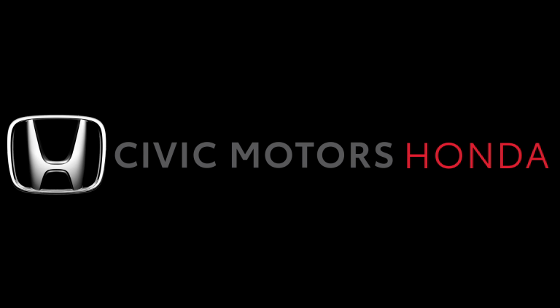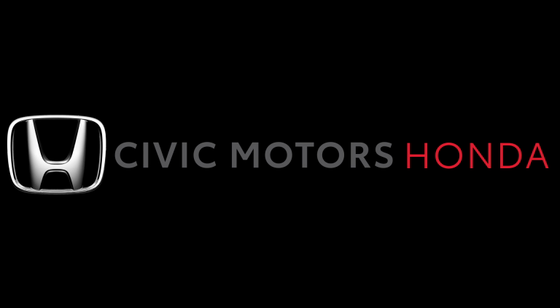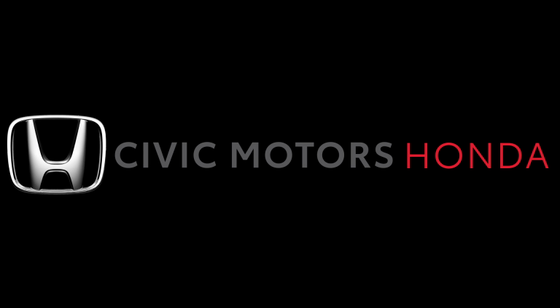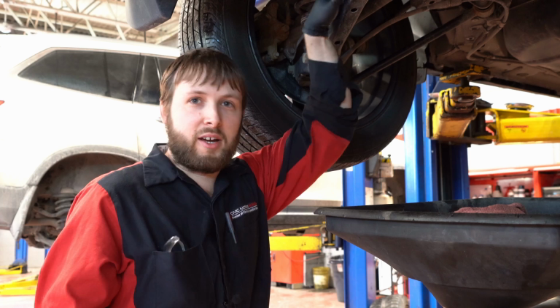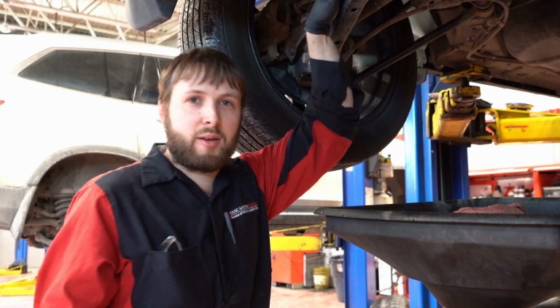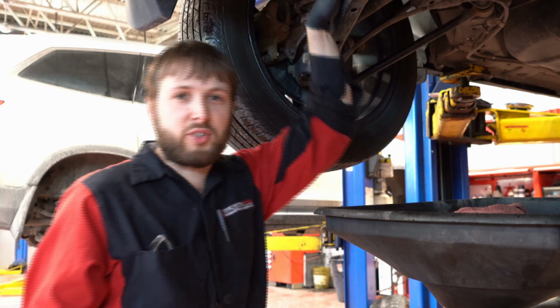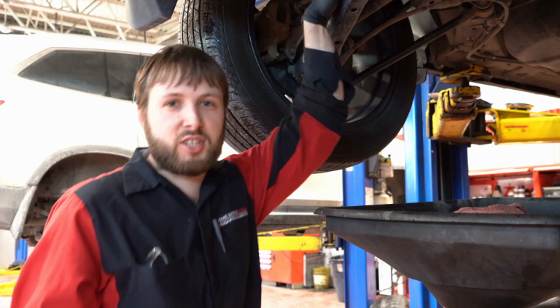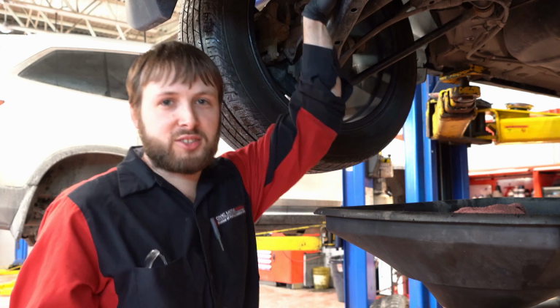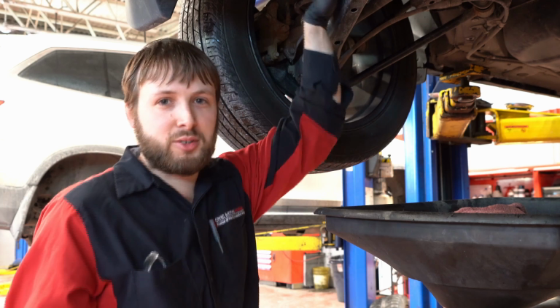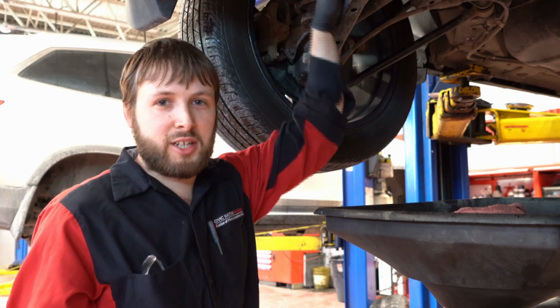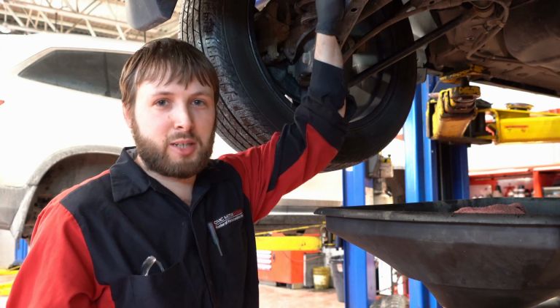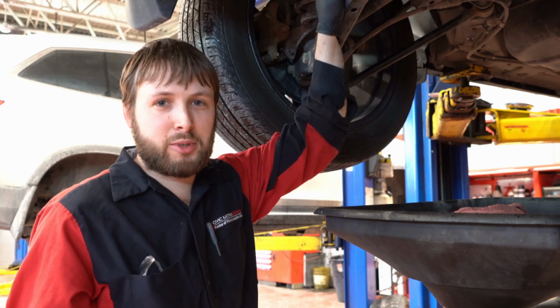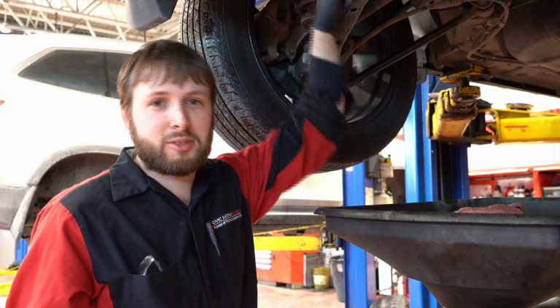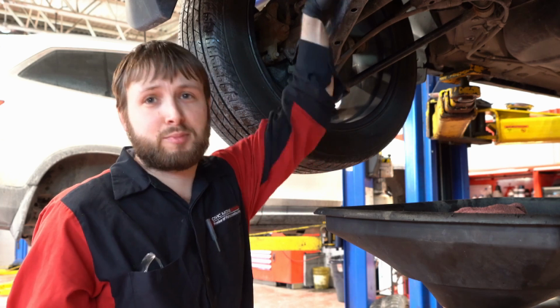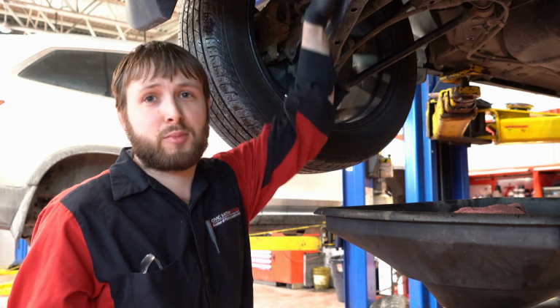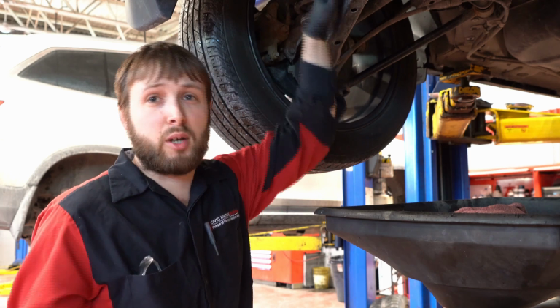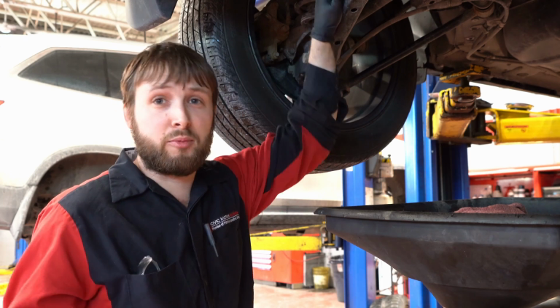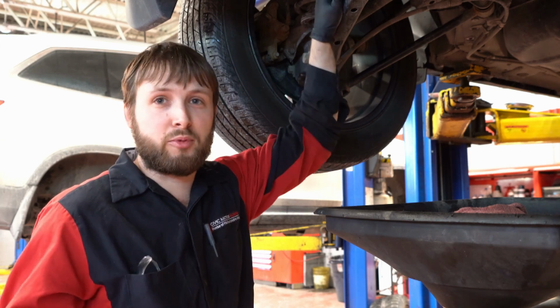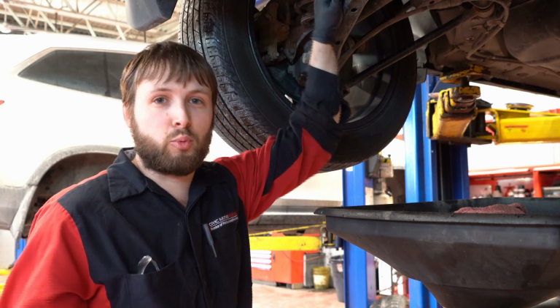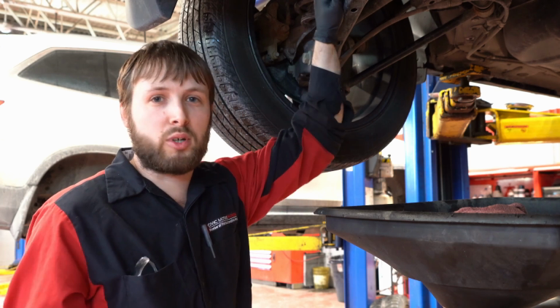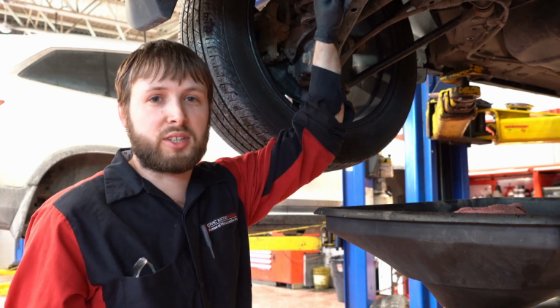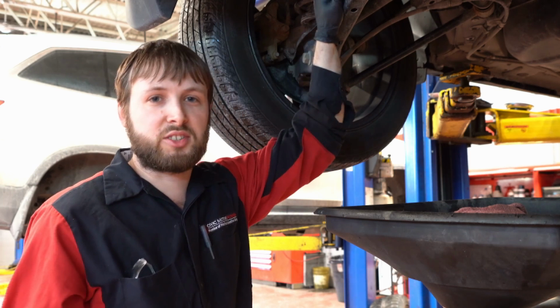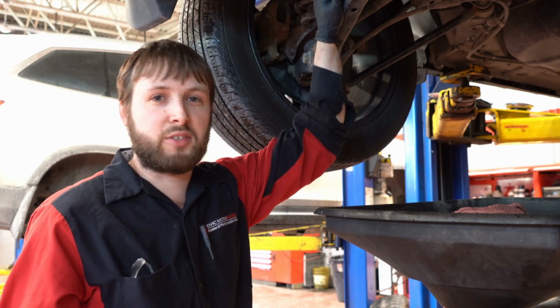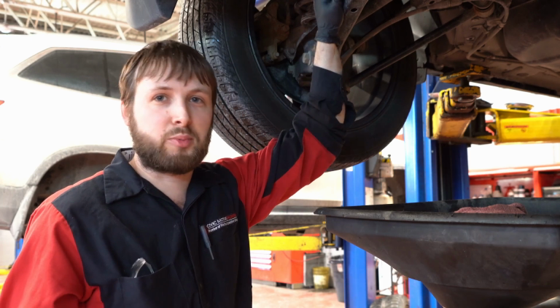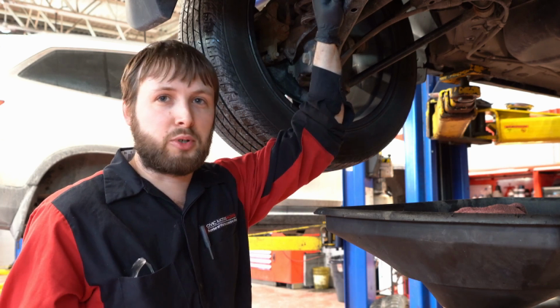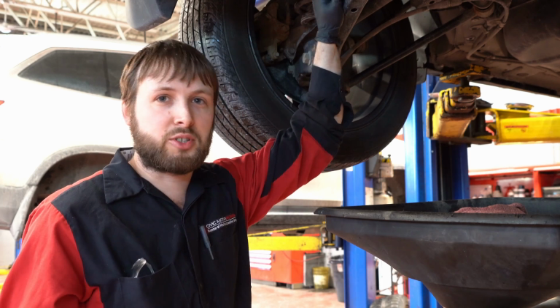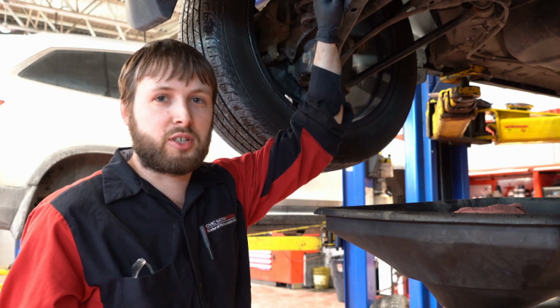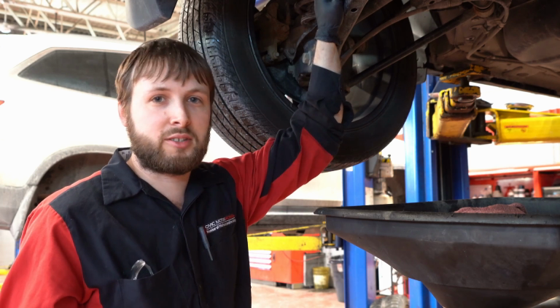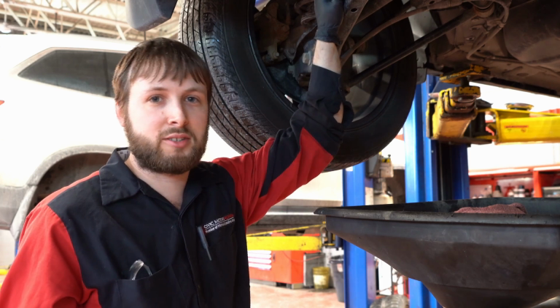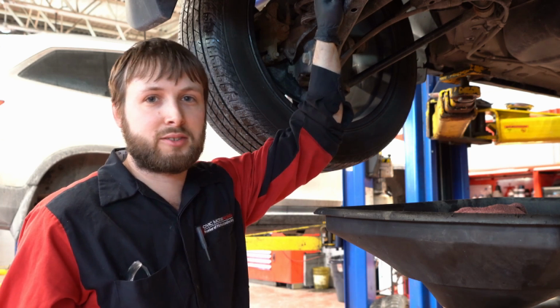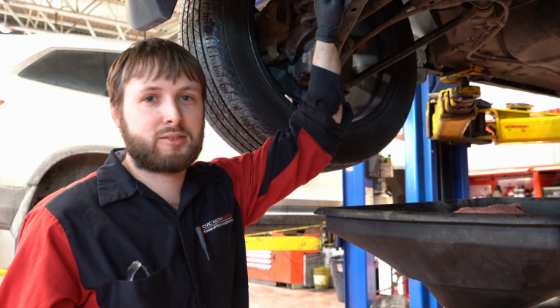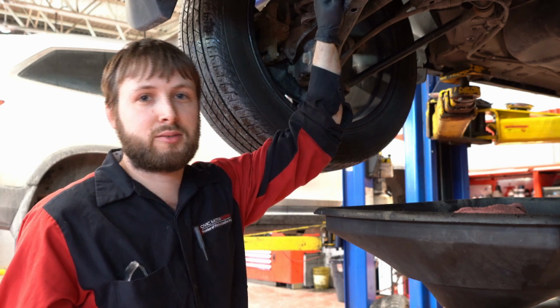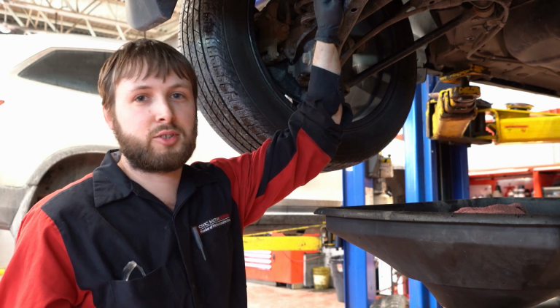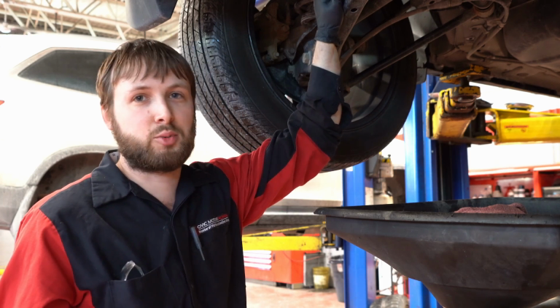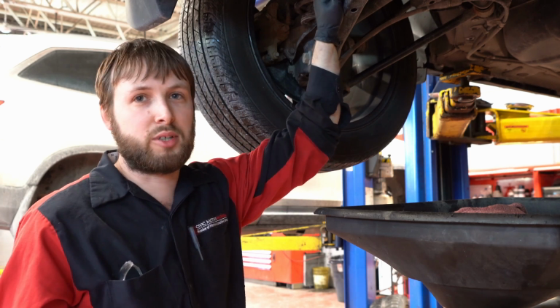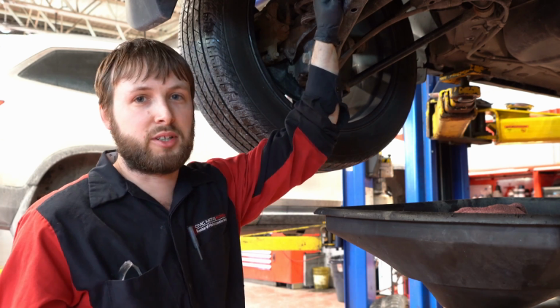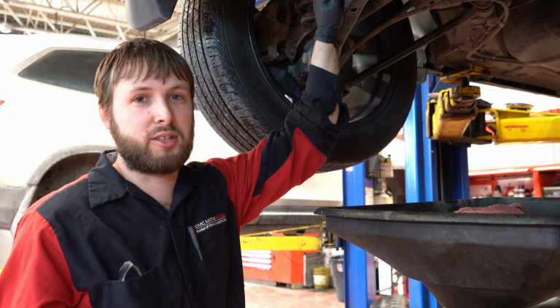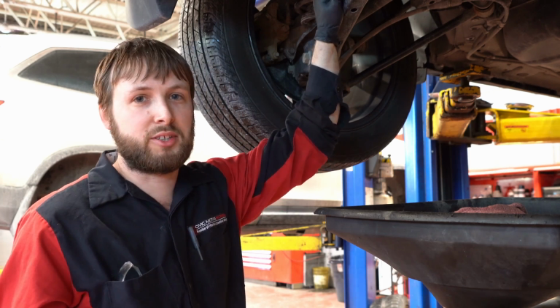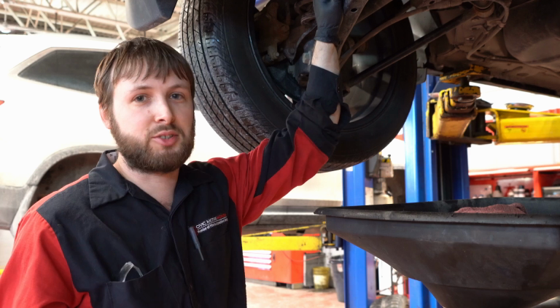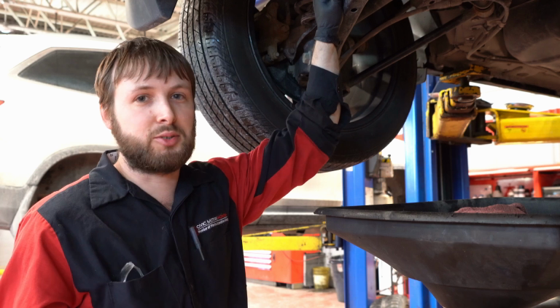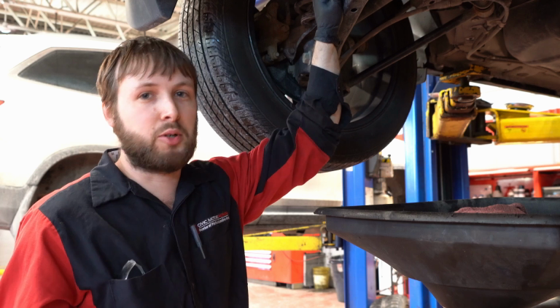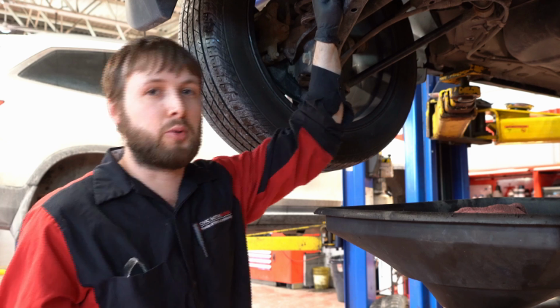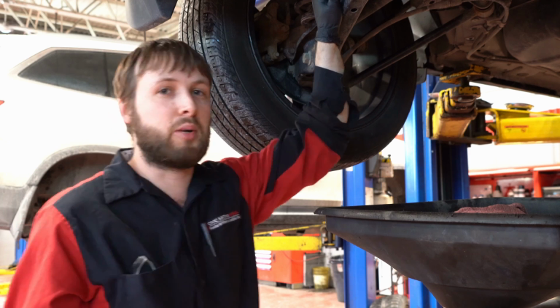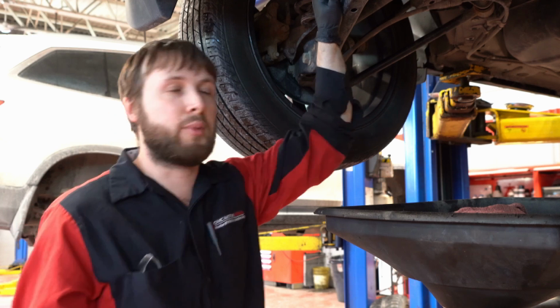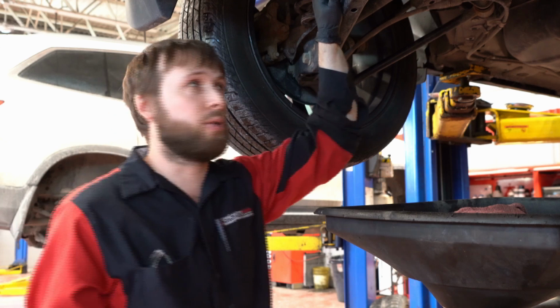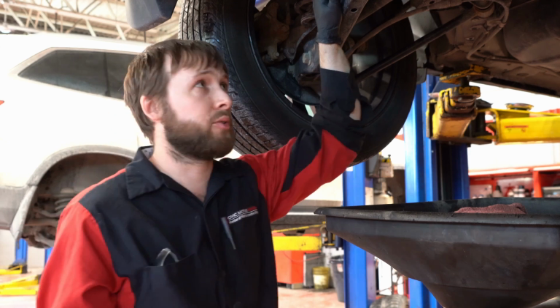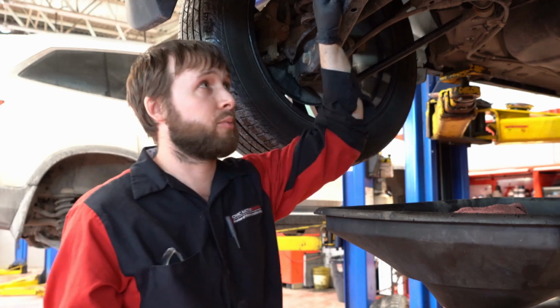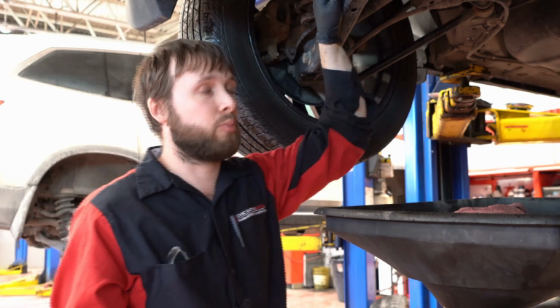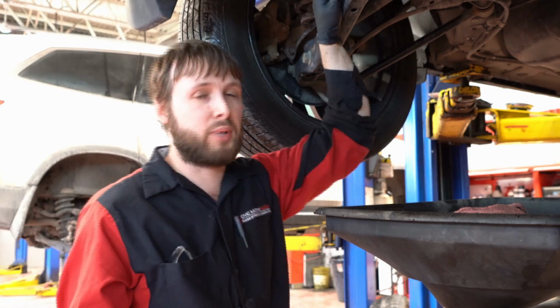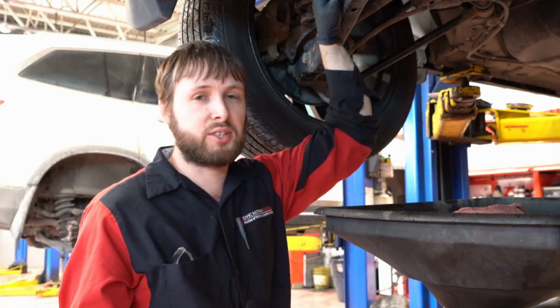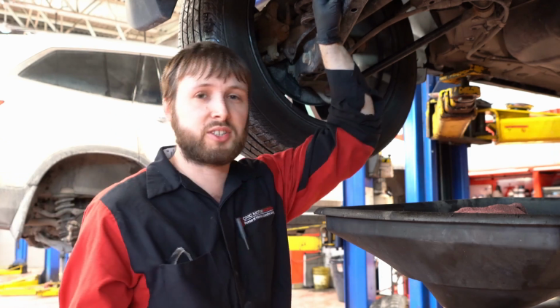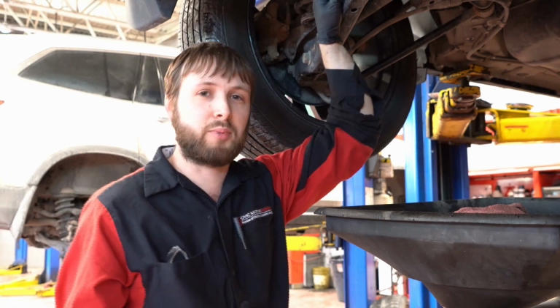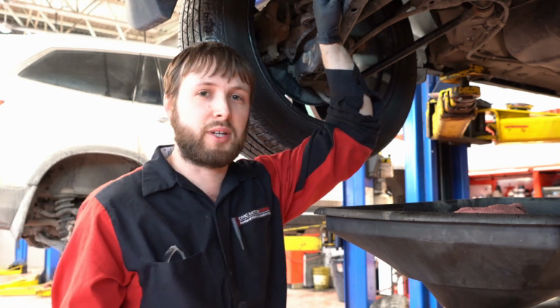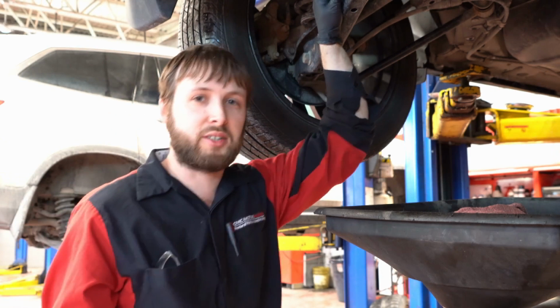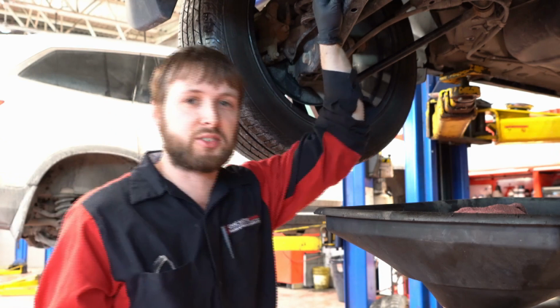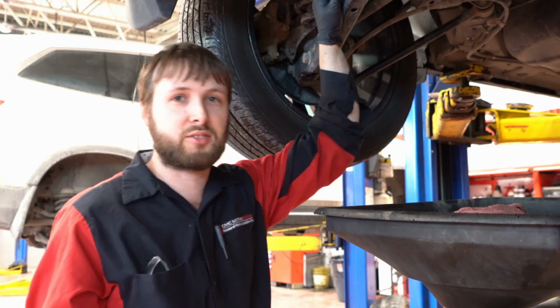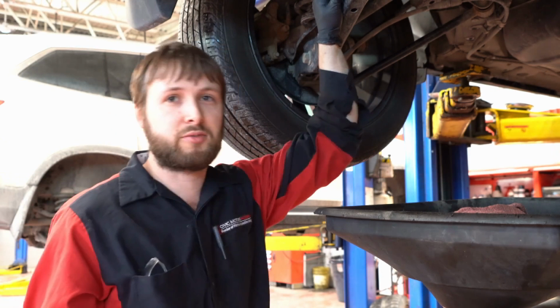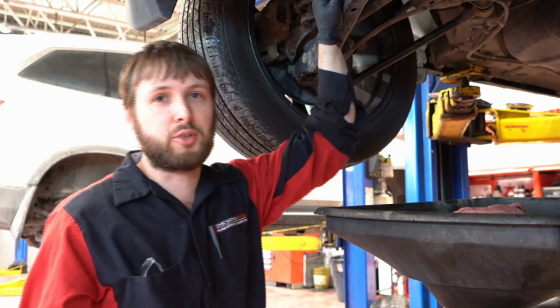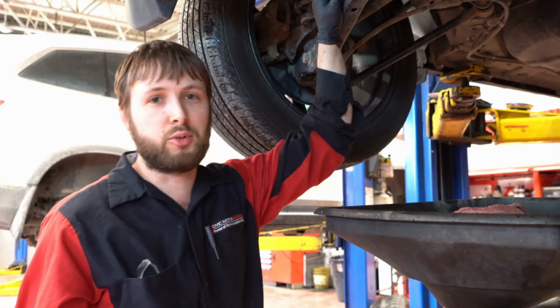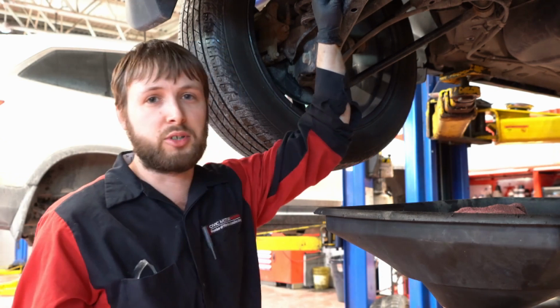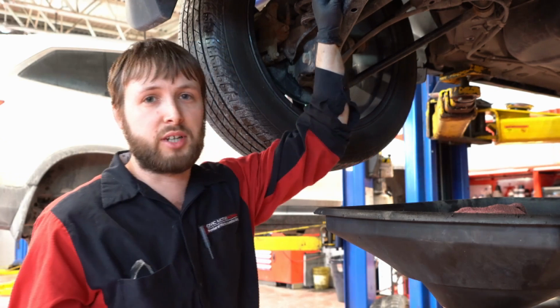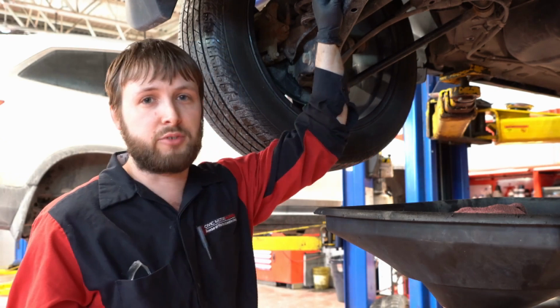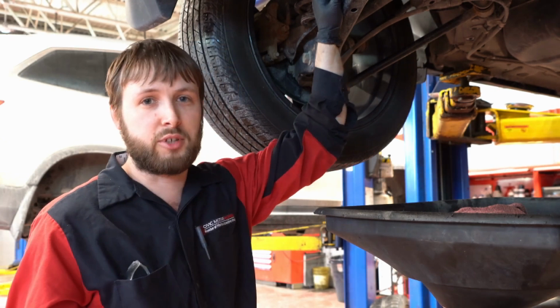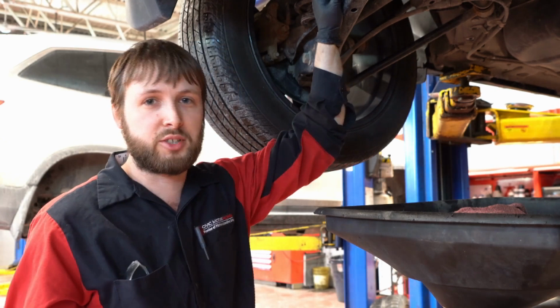Hi, I'm Francesco Gampa. I work at Civic Motors Honda. I just wanted to let you know about basic maintenance for your rear differential.